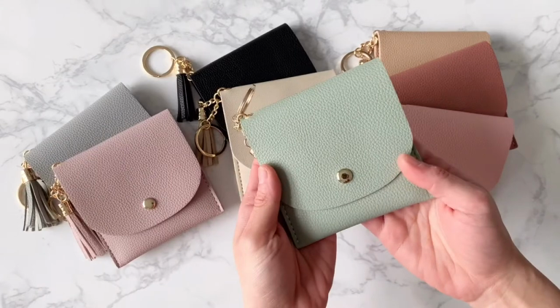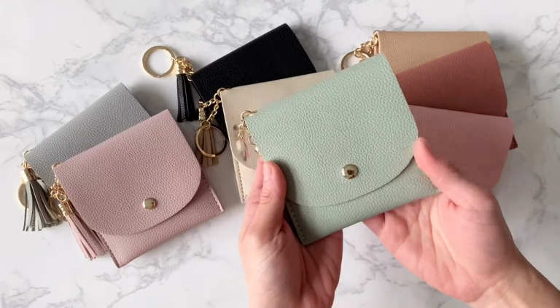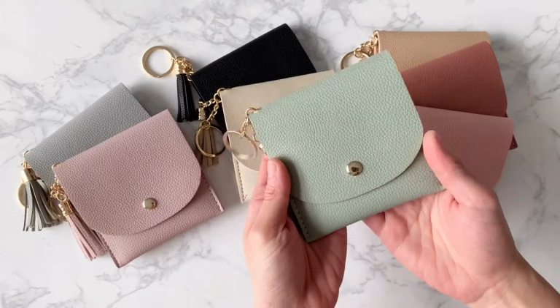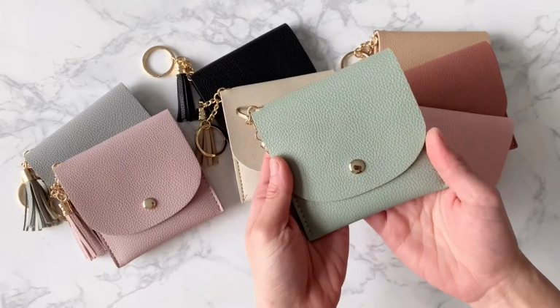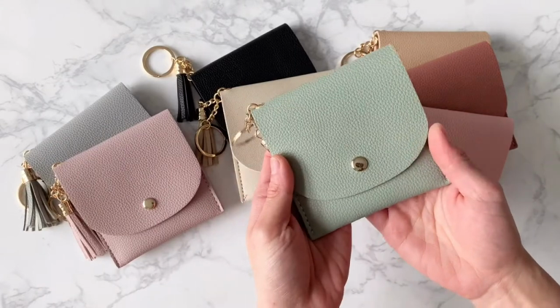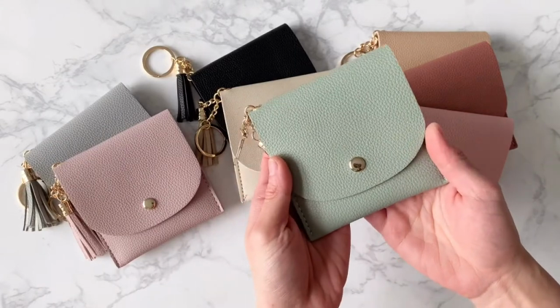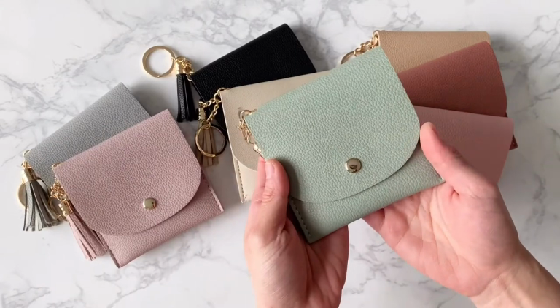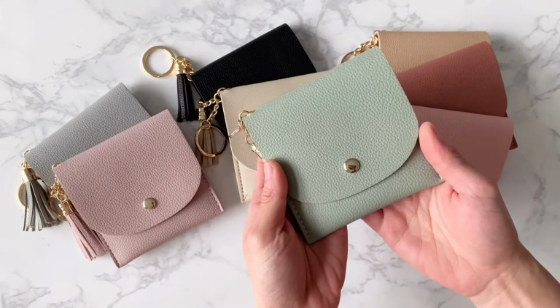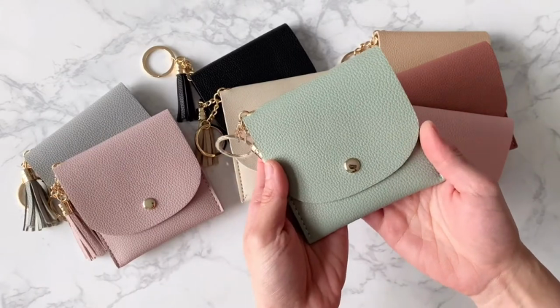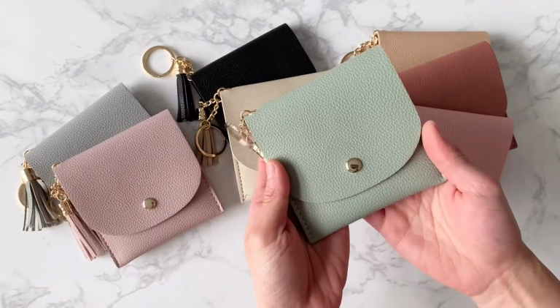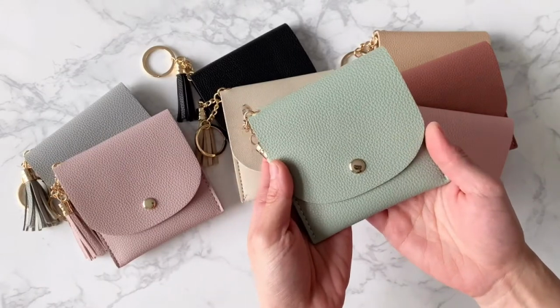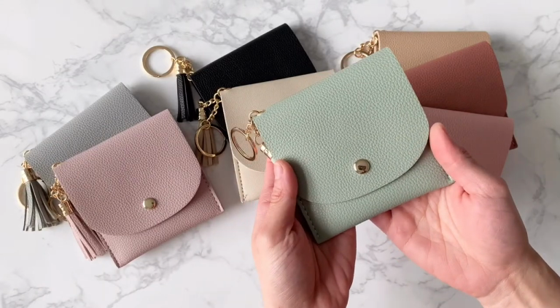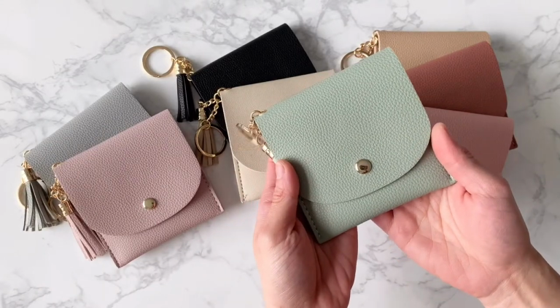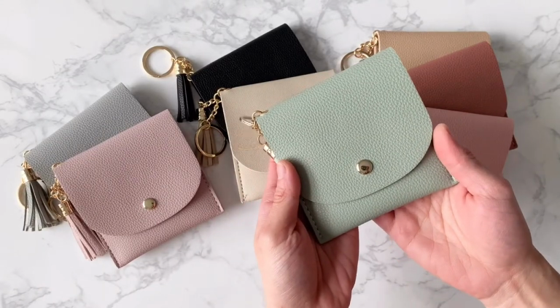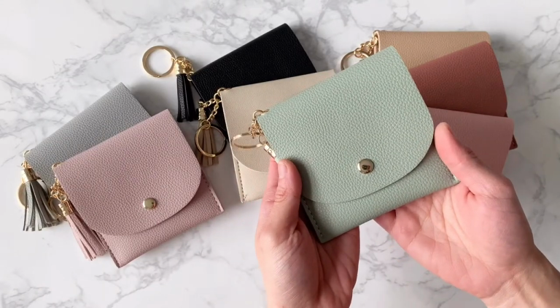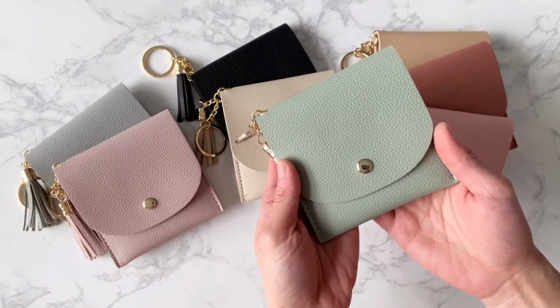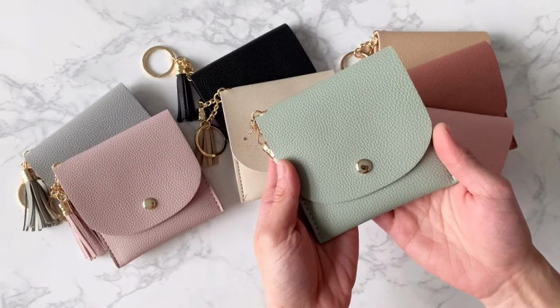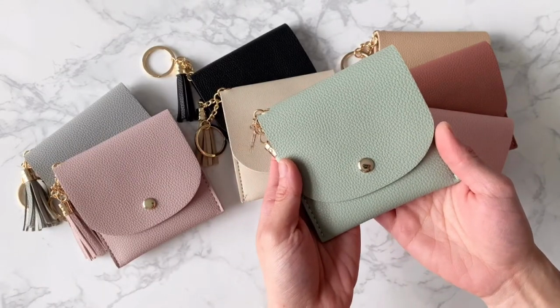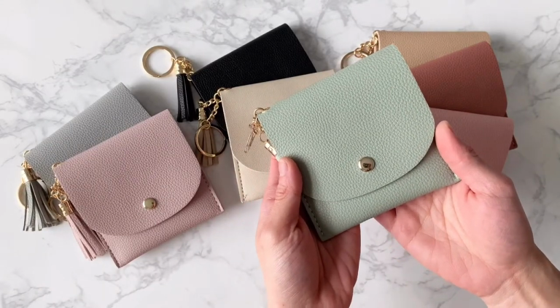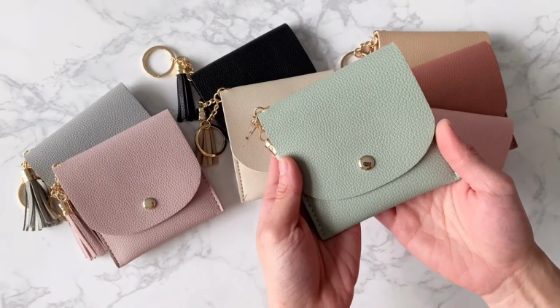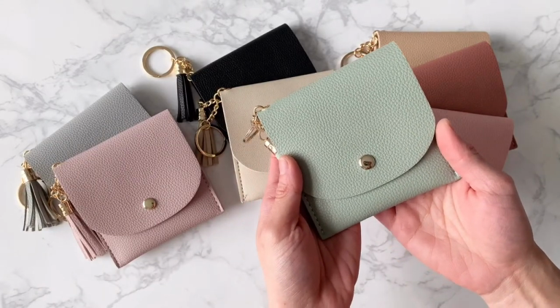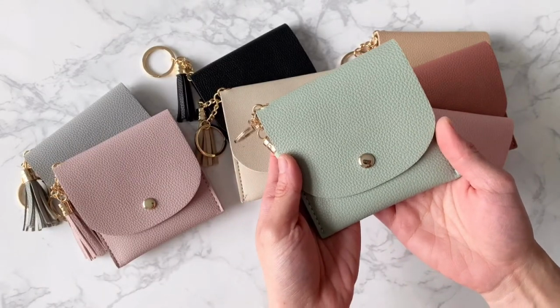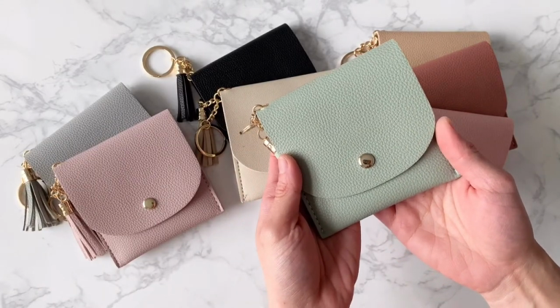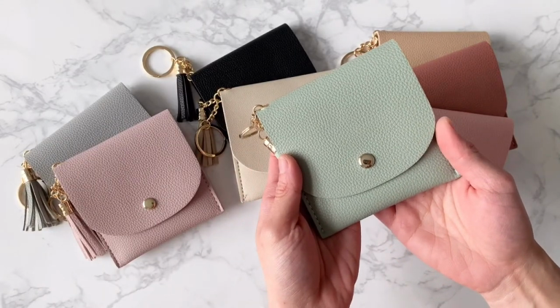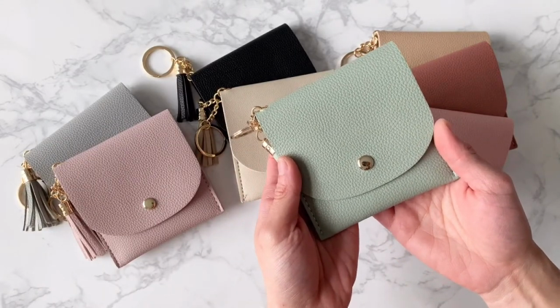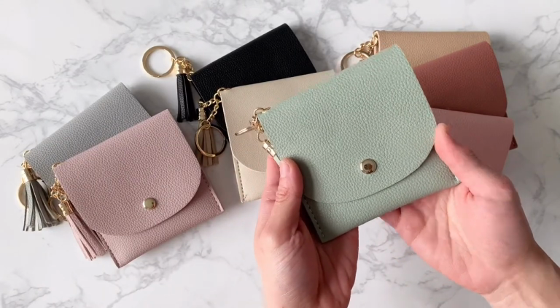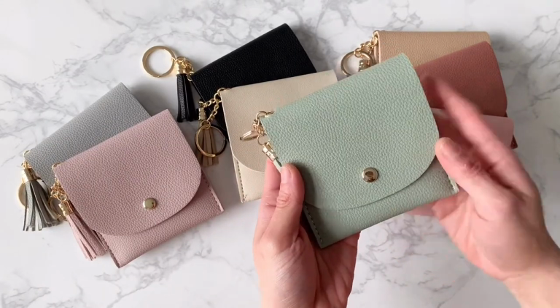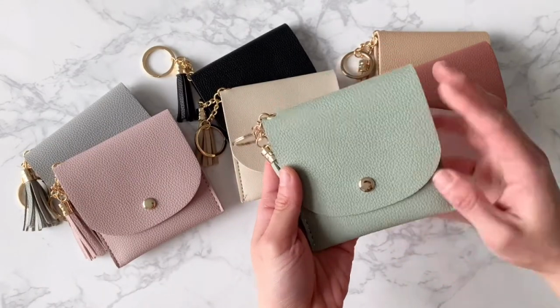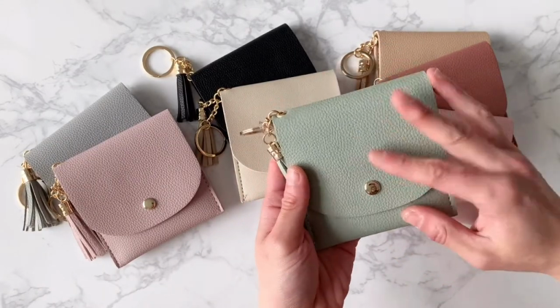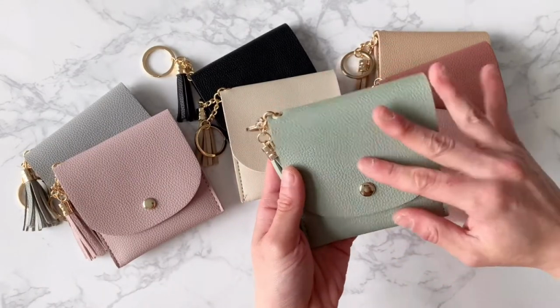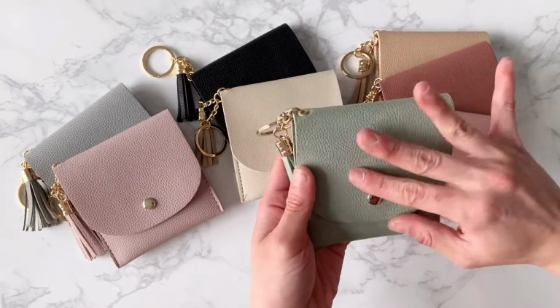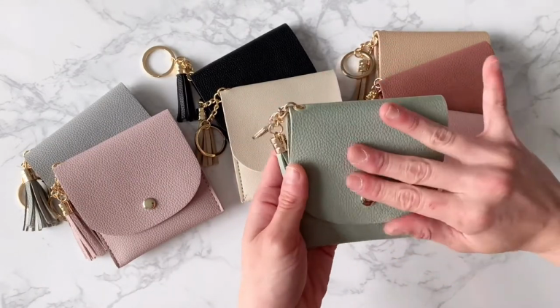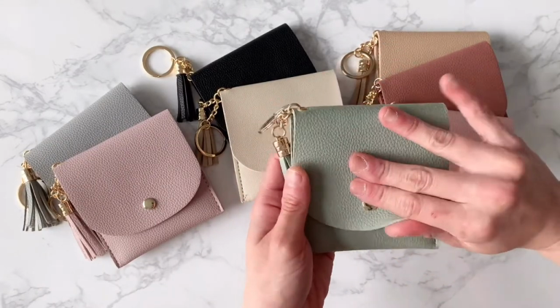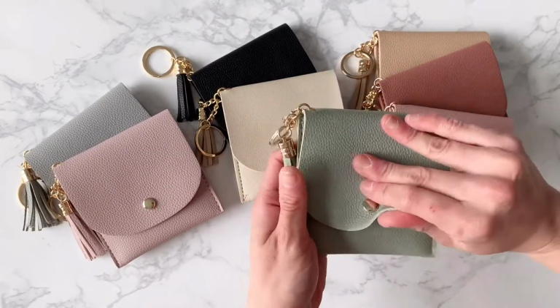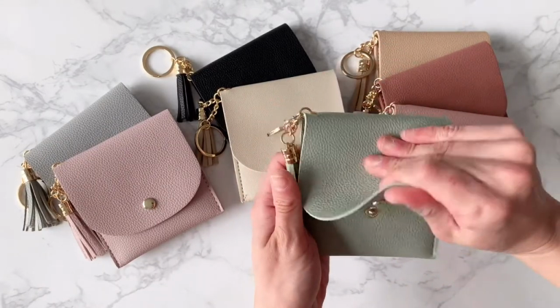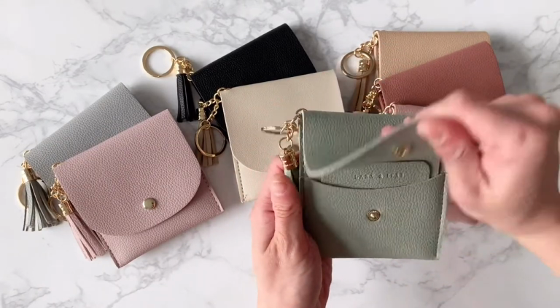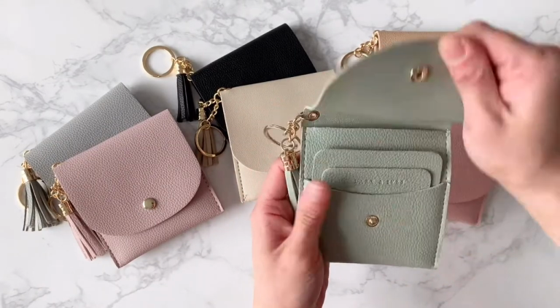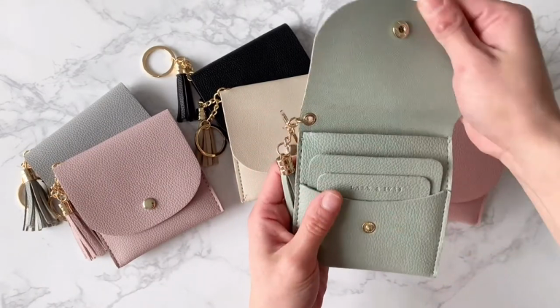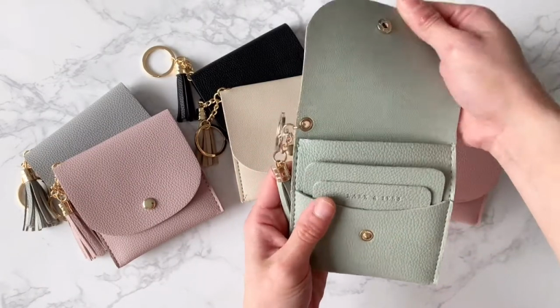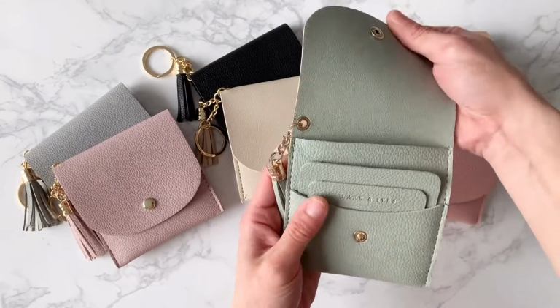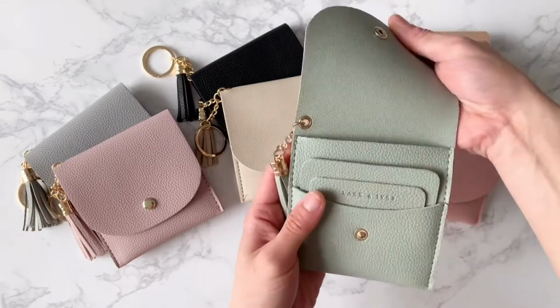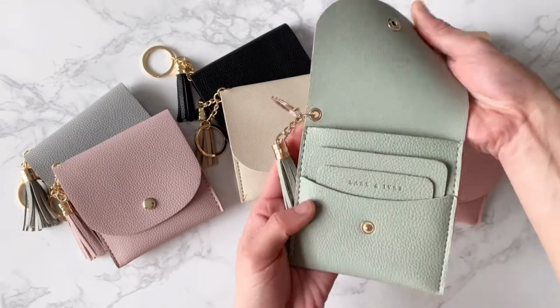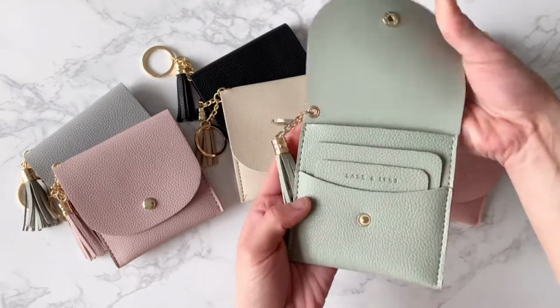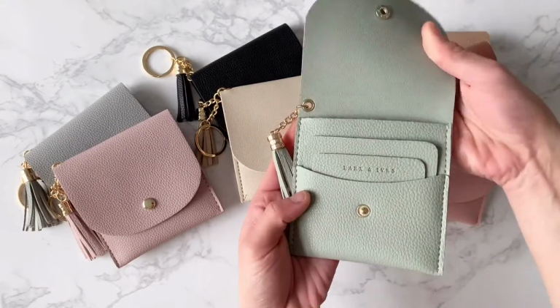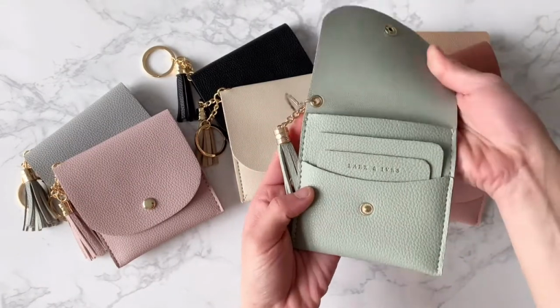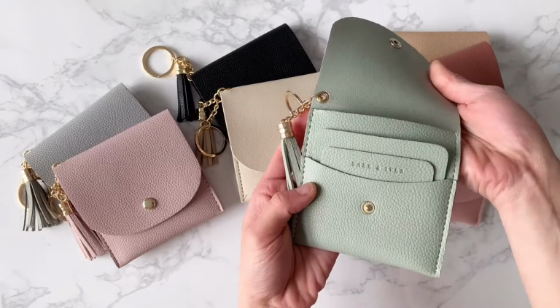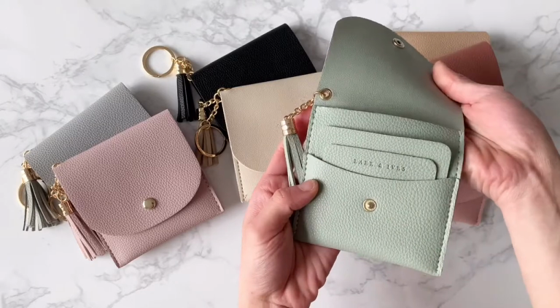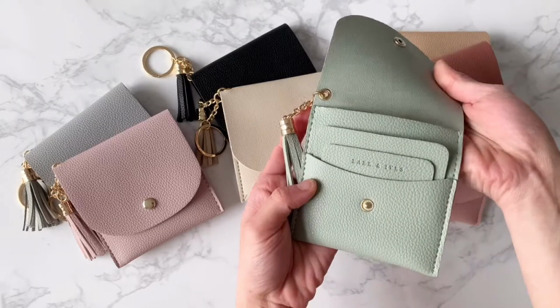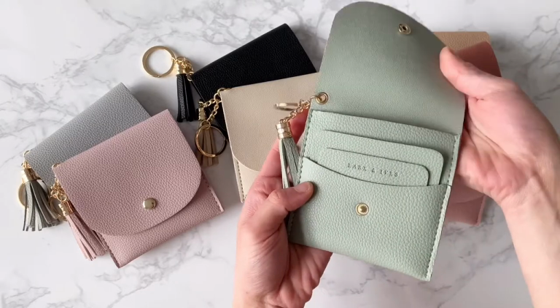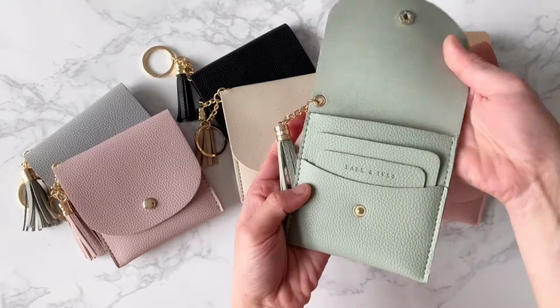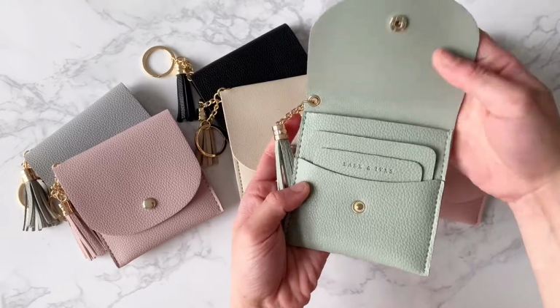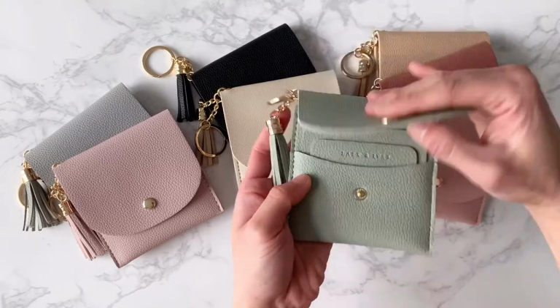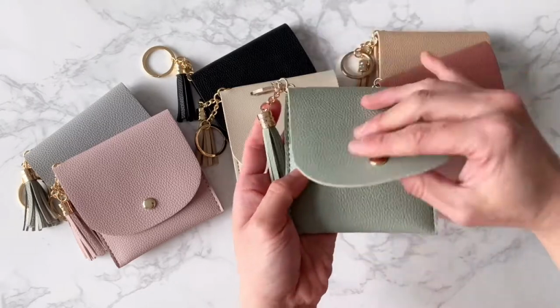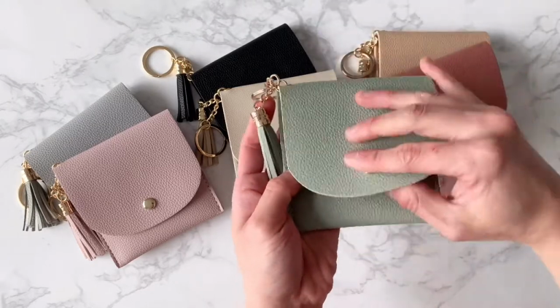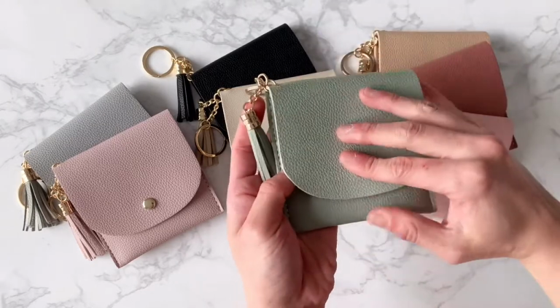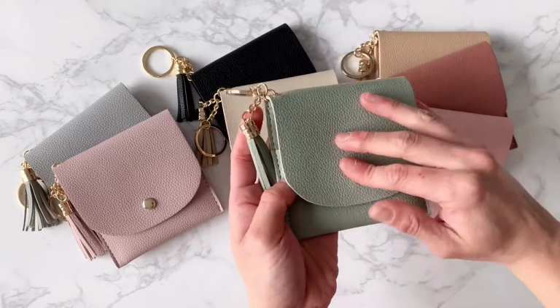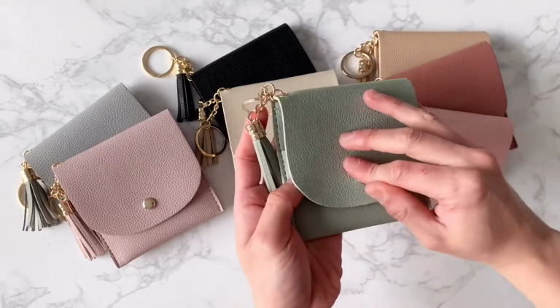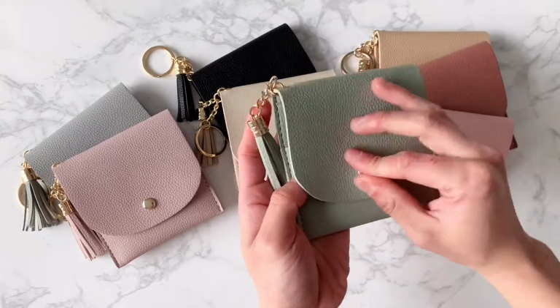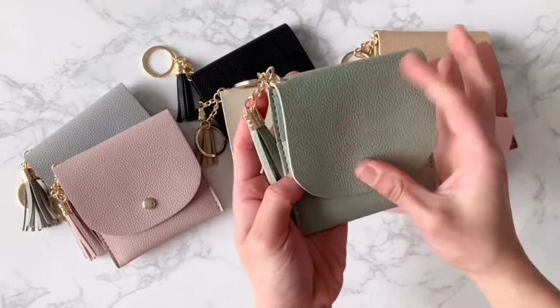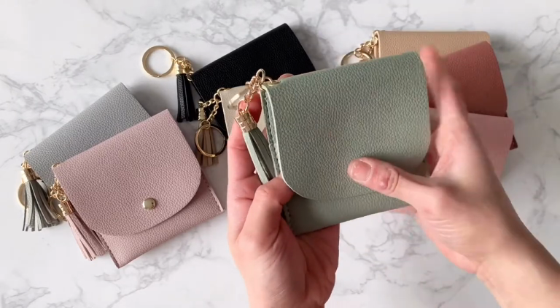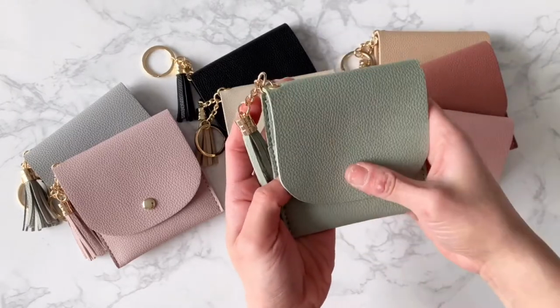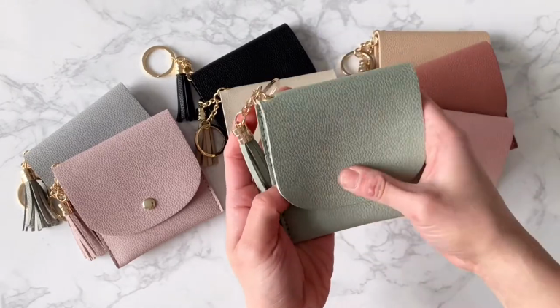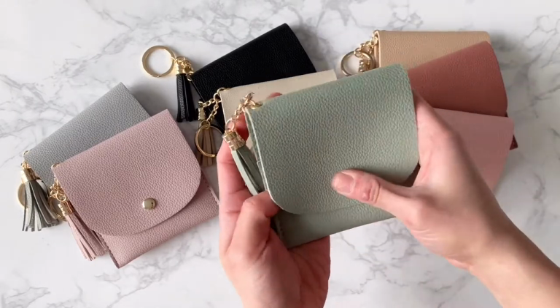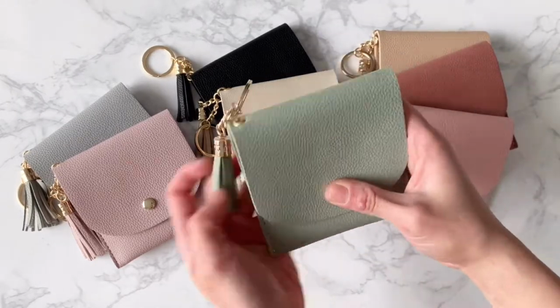Or if you're more of a green person, this sage green shade is also really gorgeous. I love this color so much.